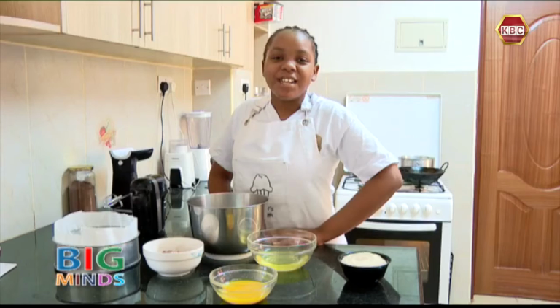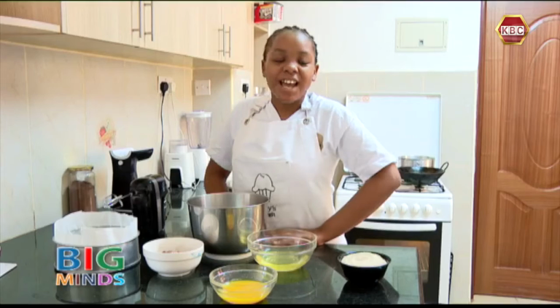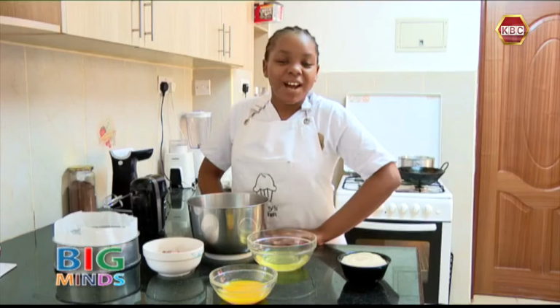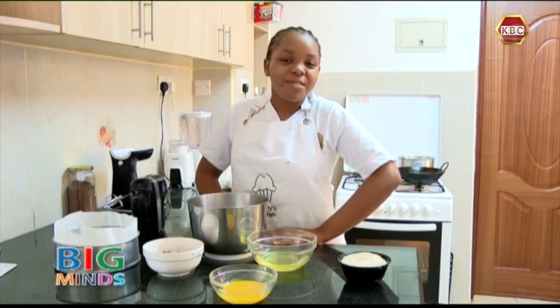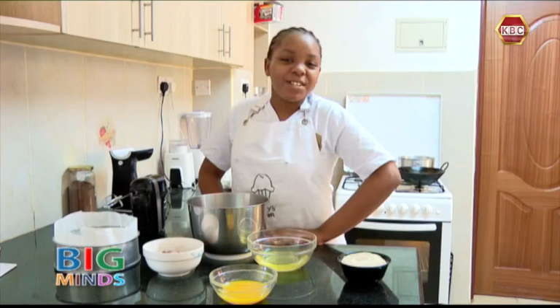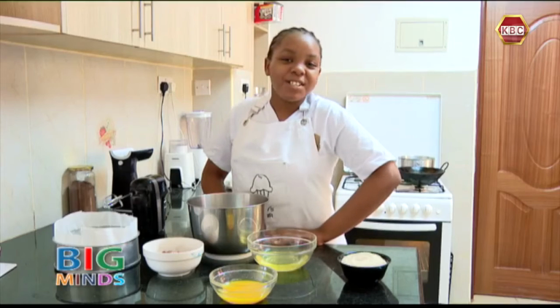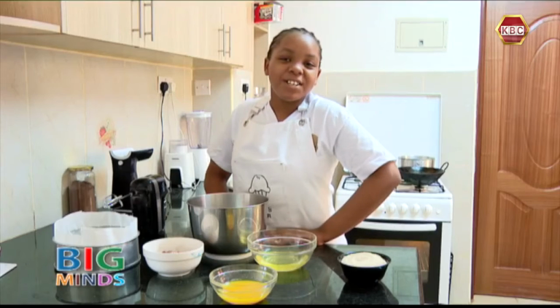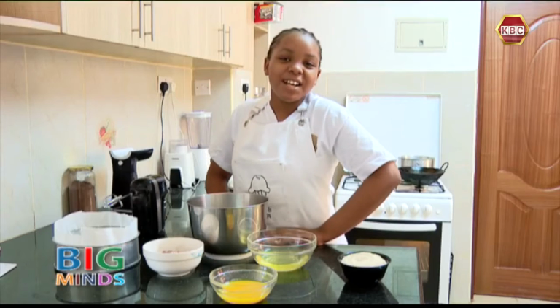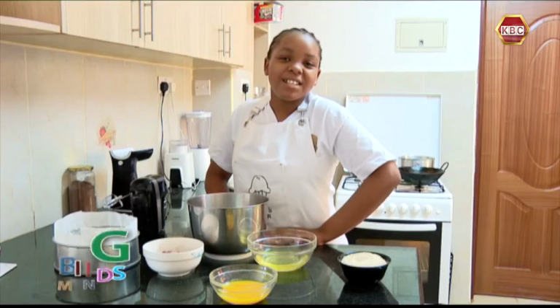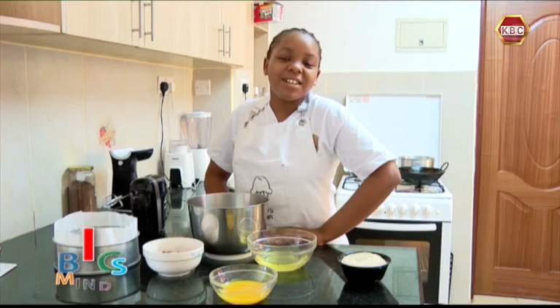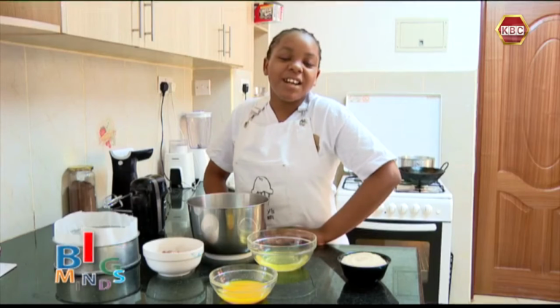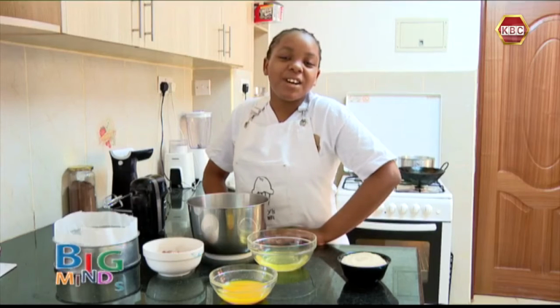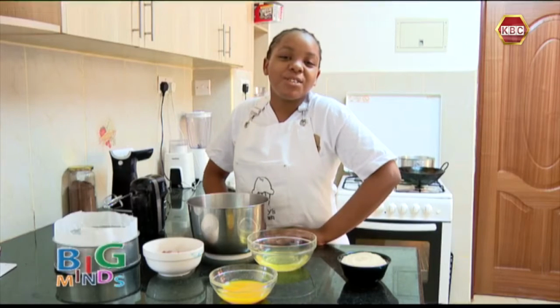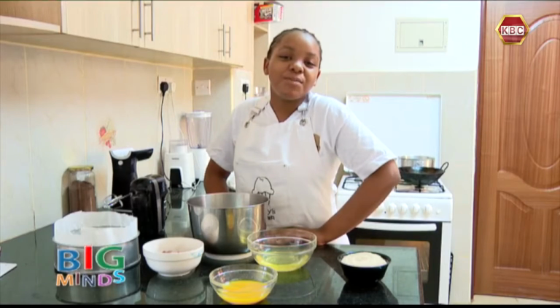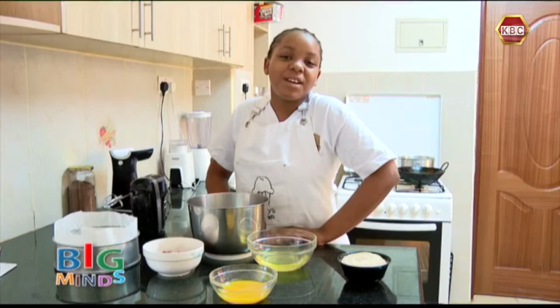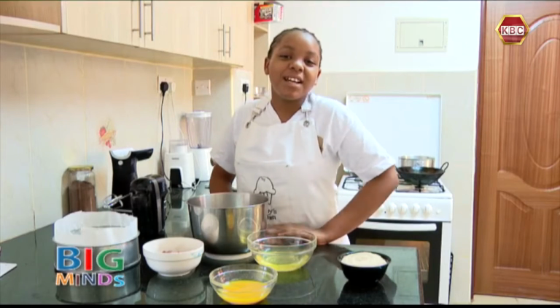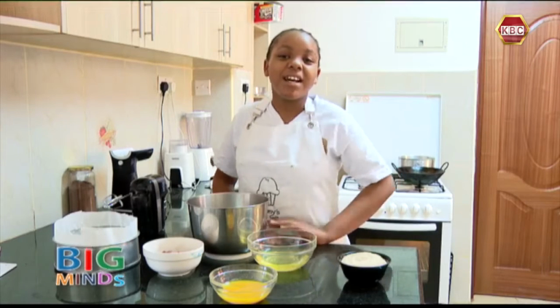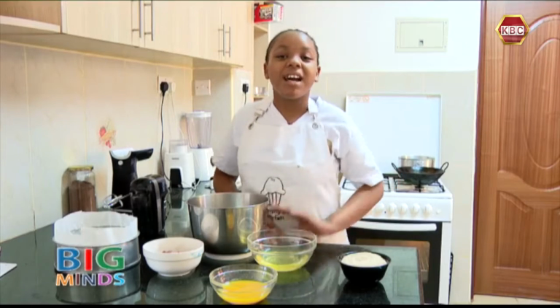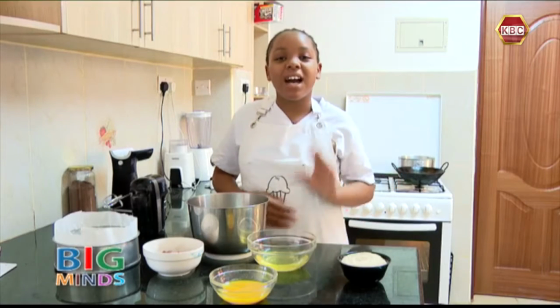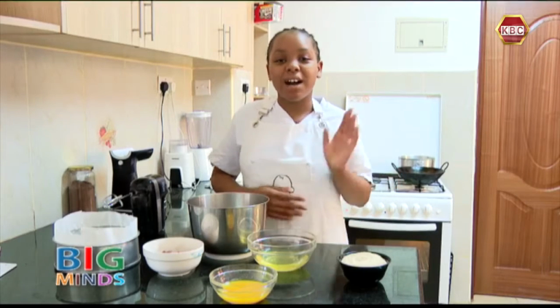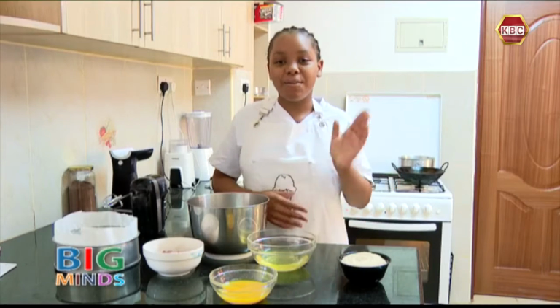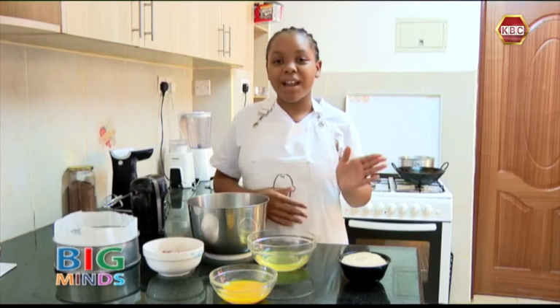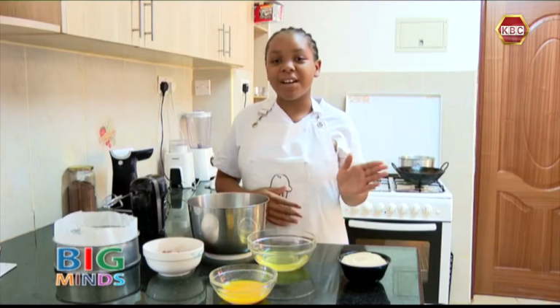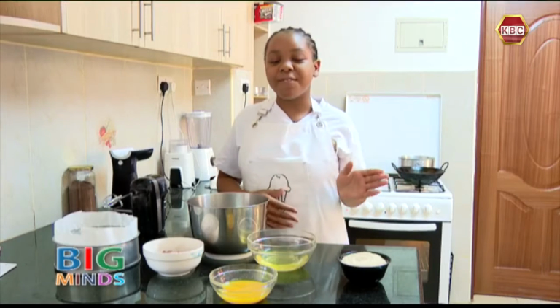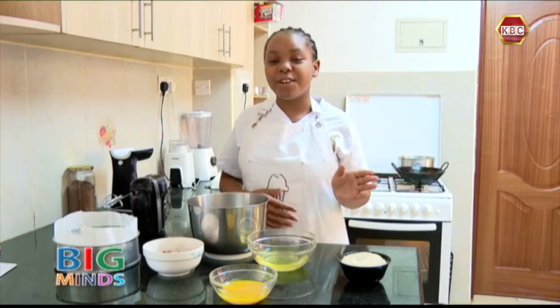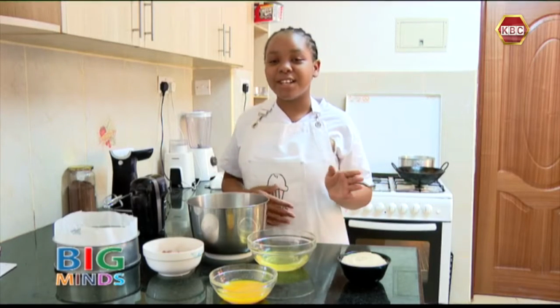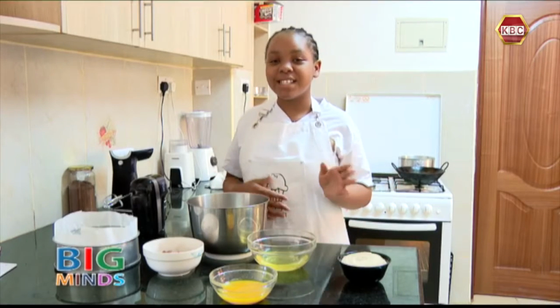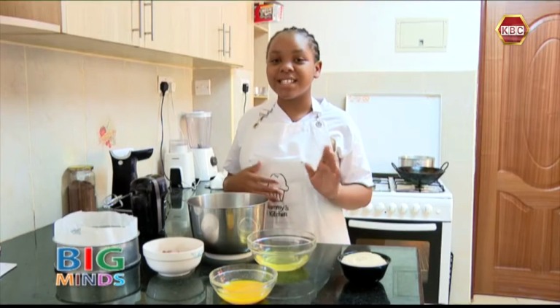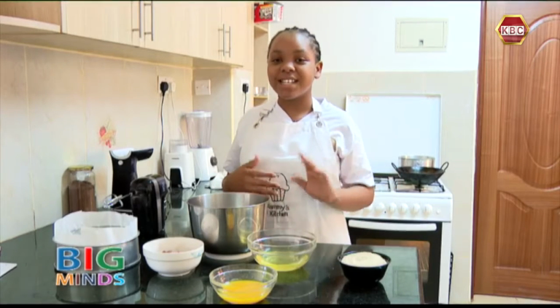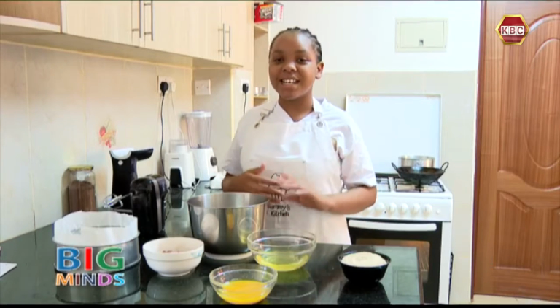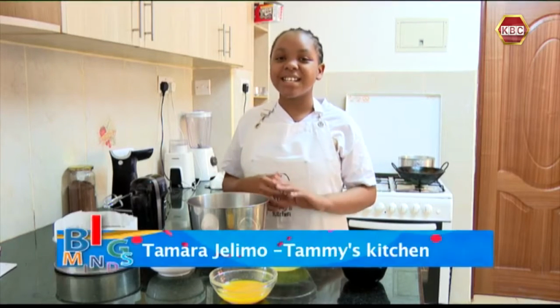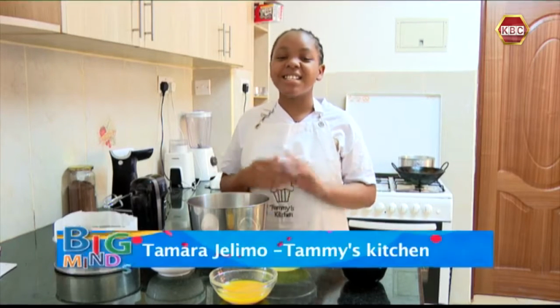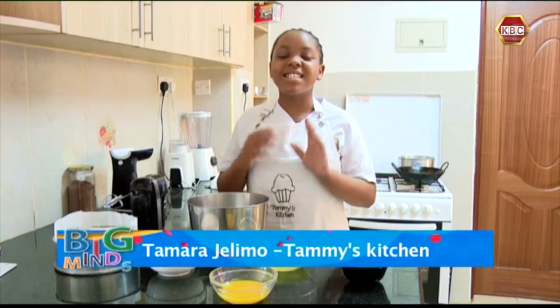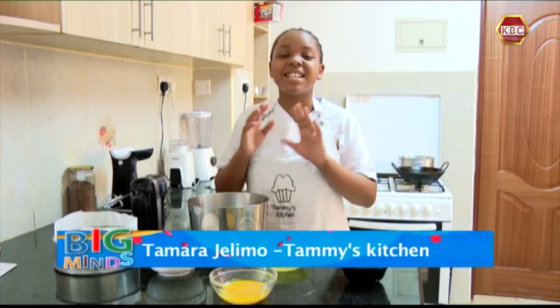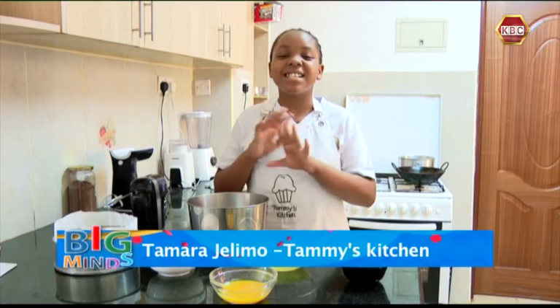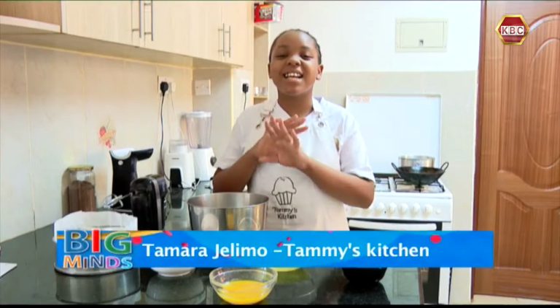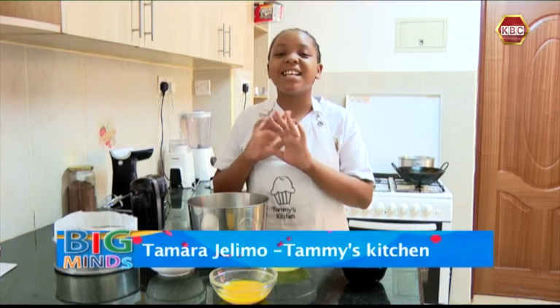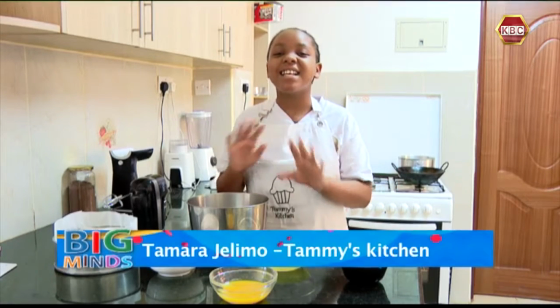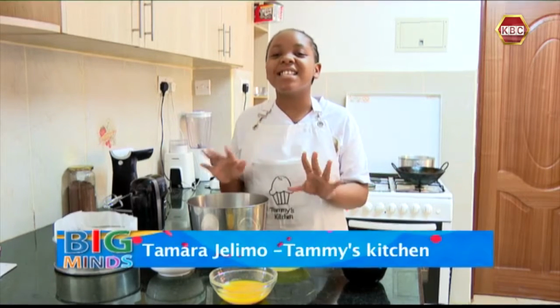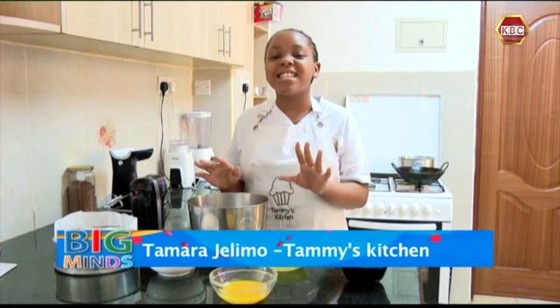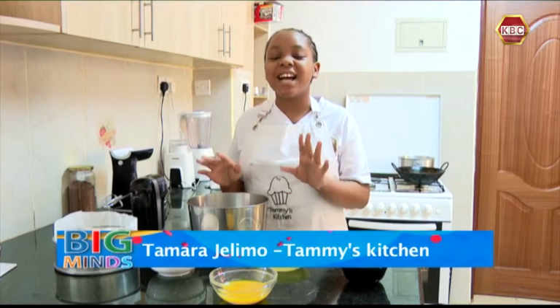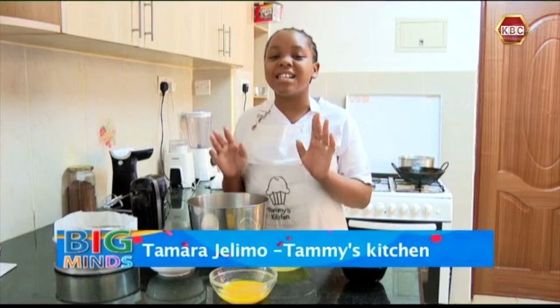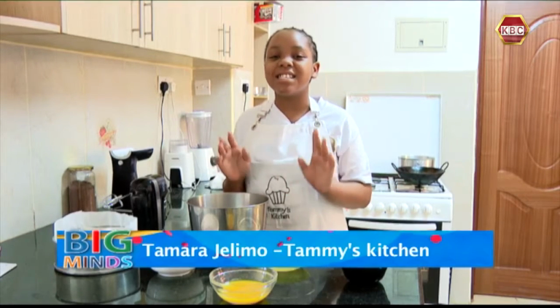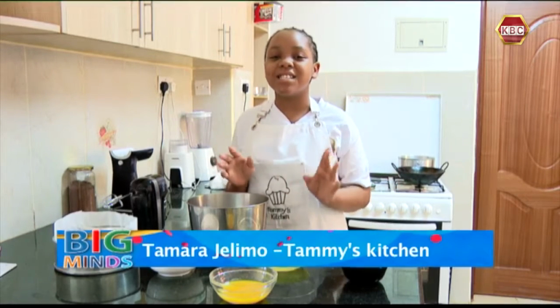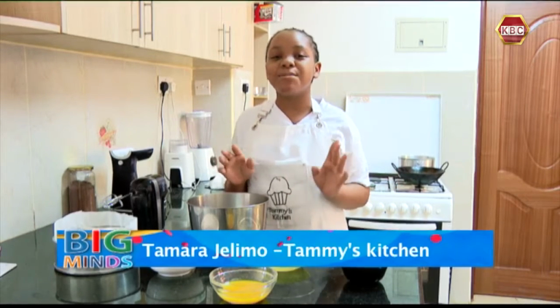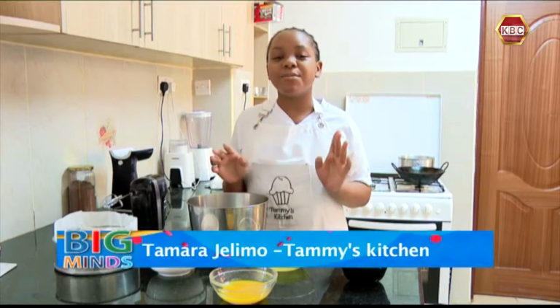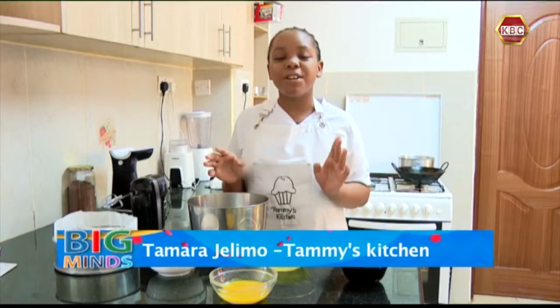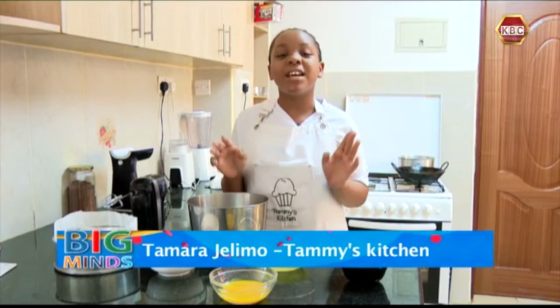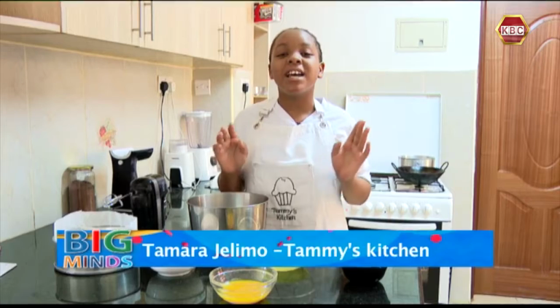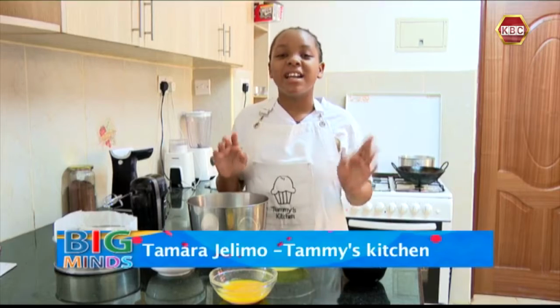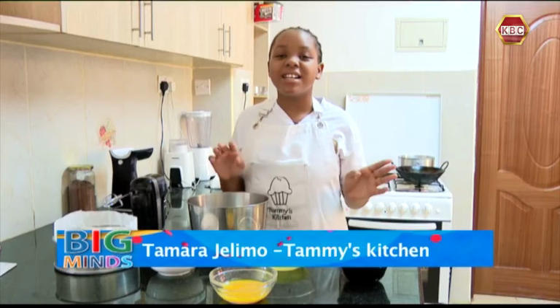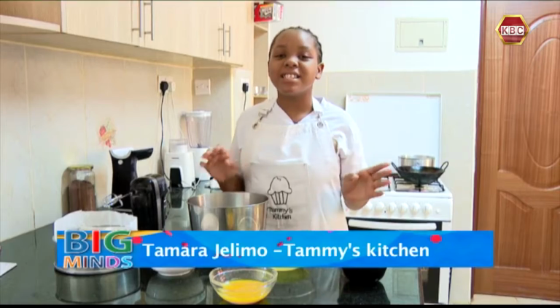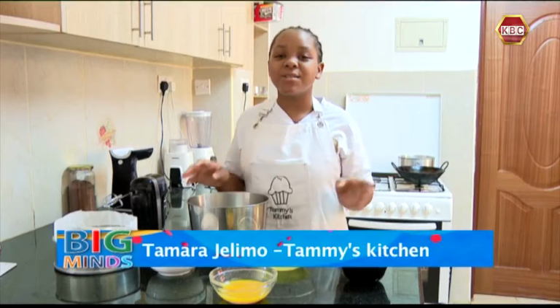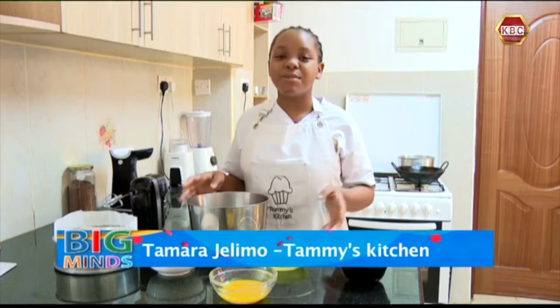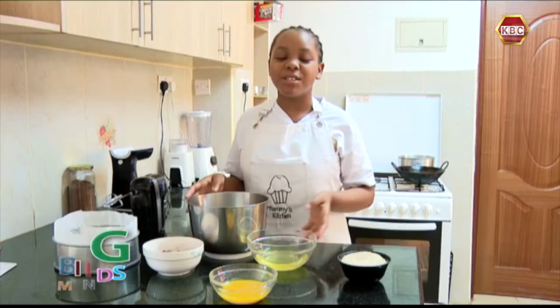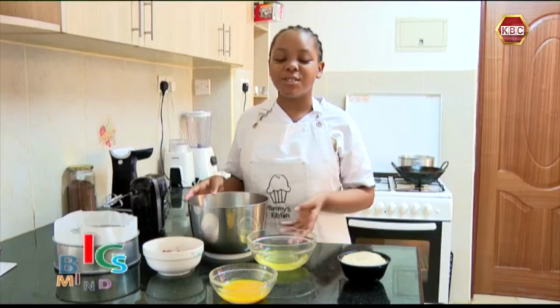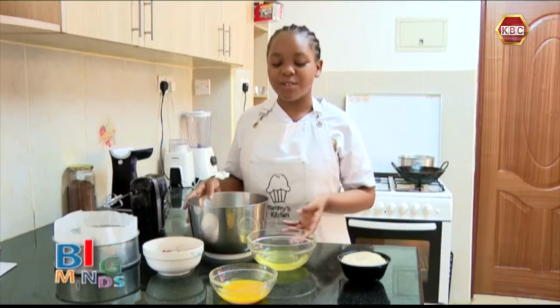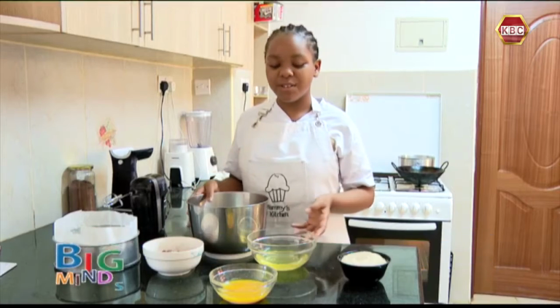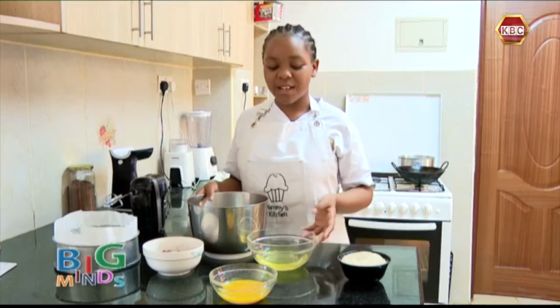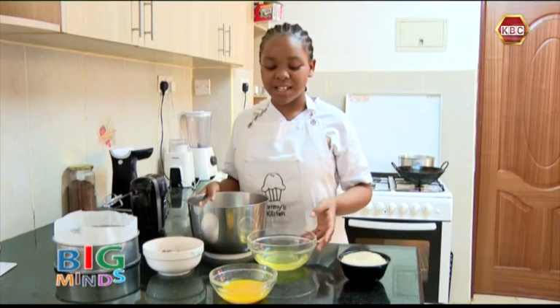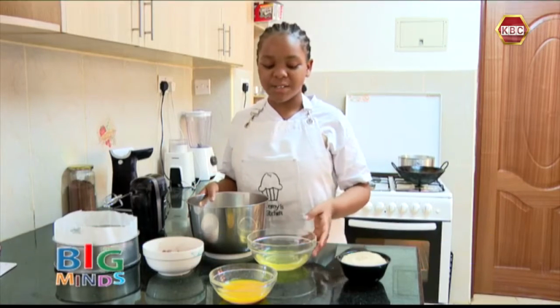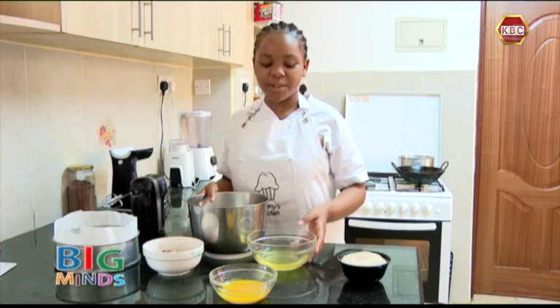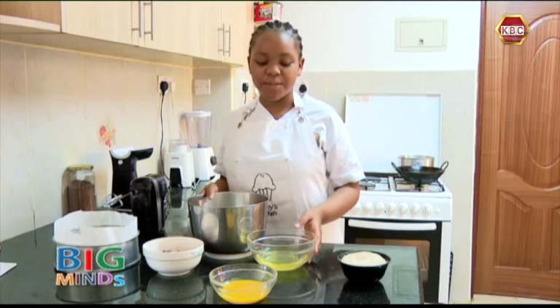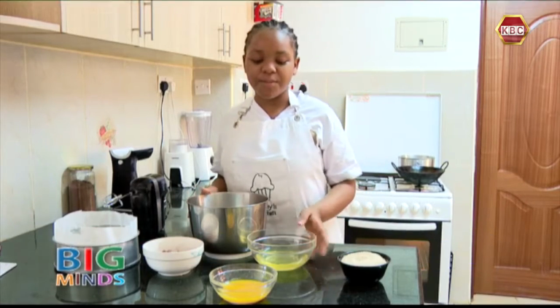Today I'm going to show you guys how to make a black forest cake. It's such an easy and simple recipe to do at home.